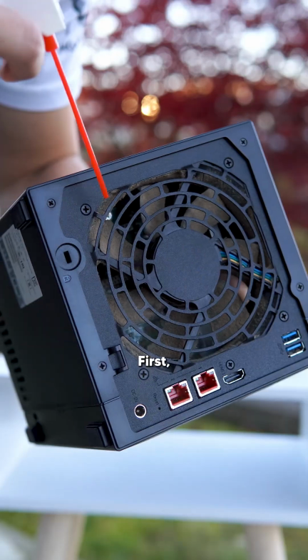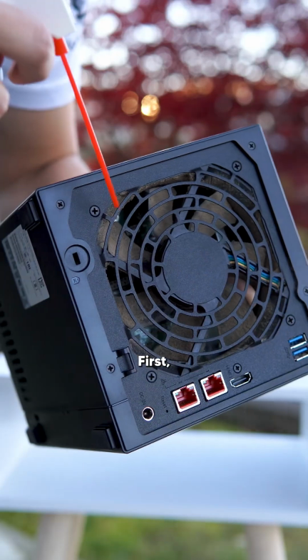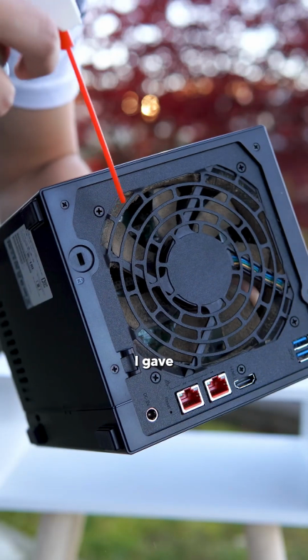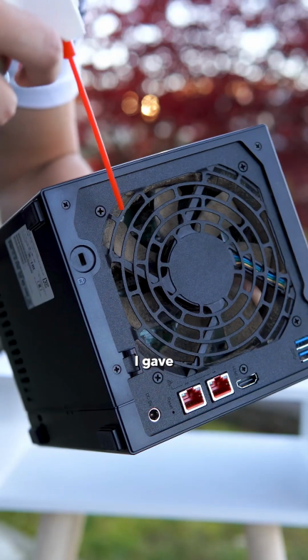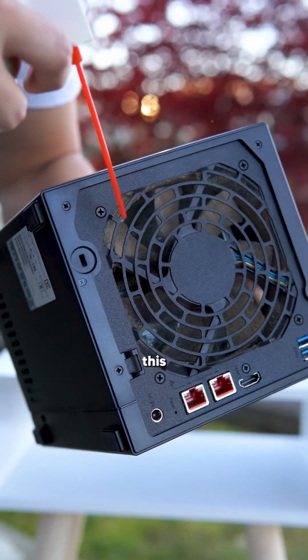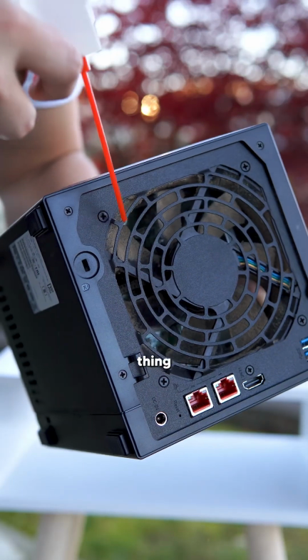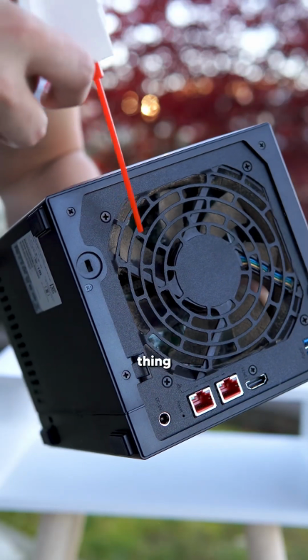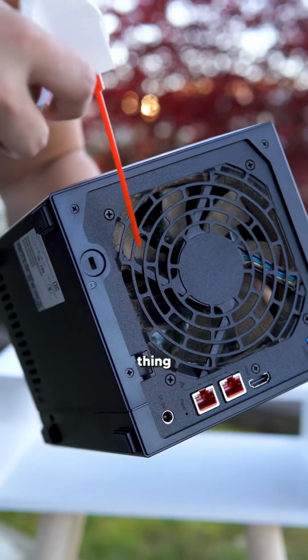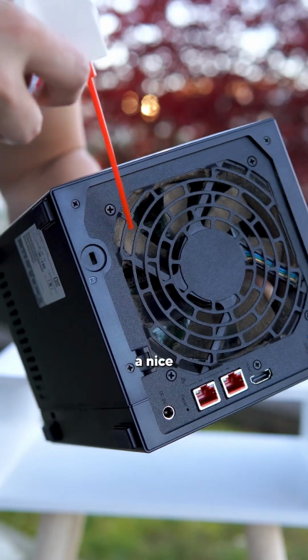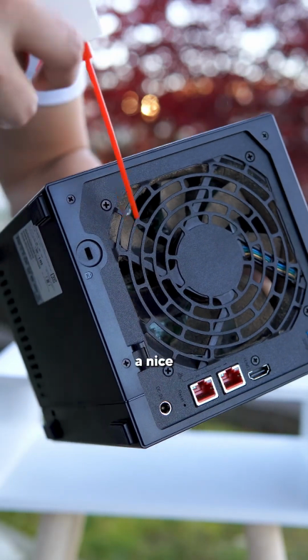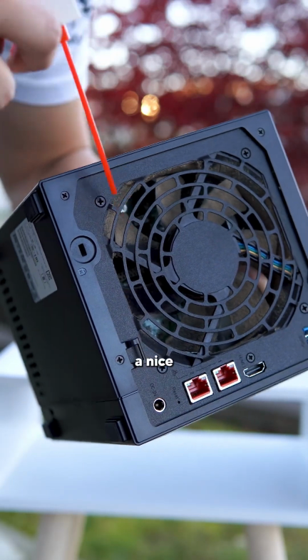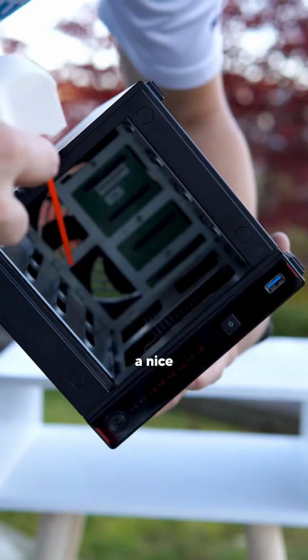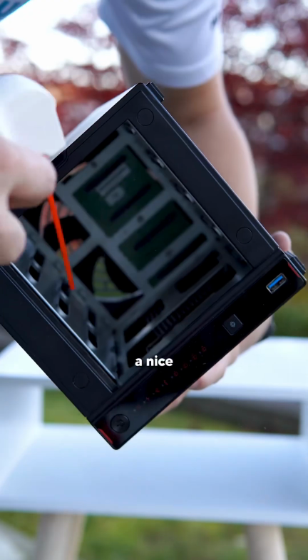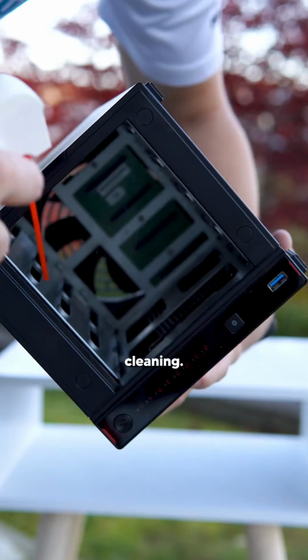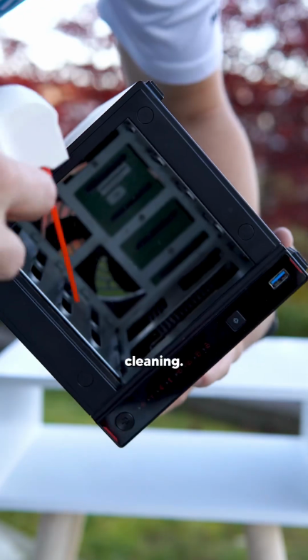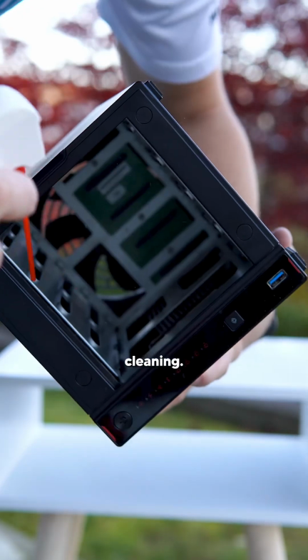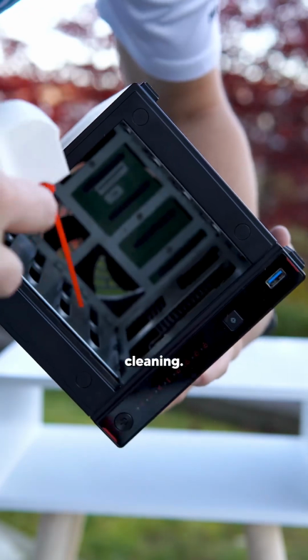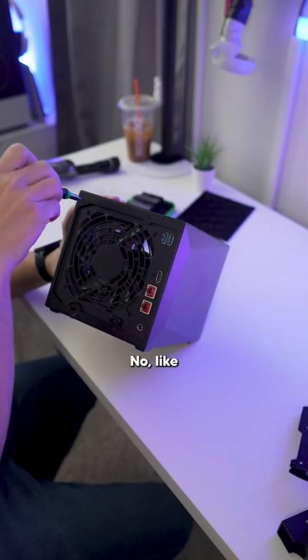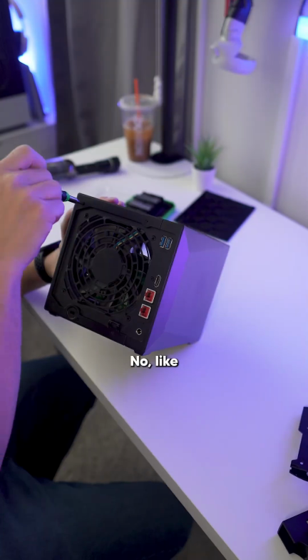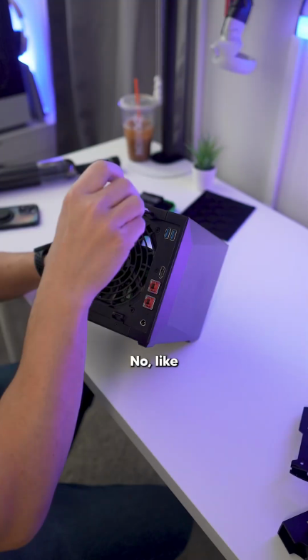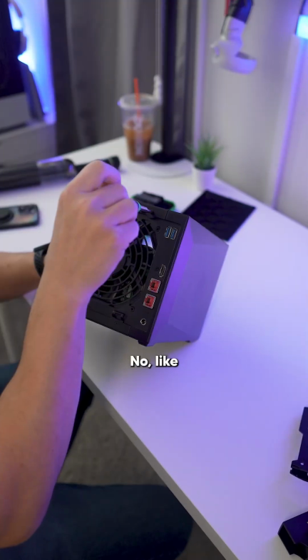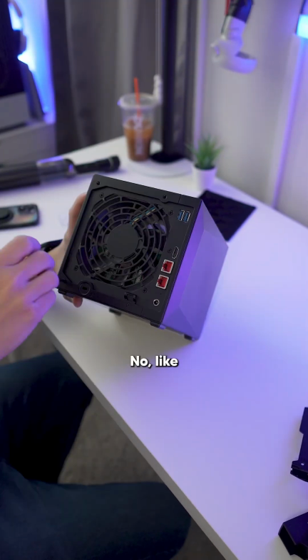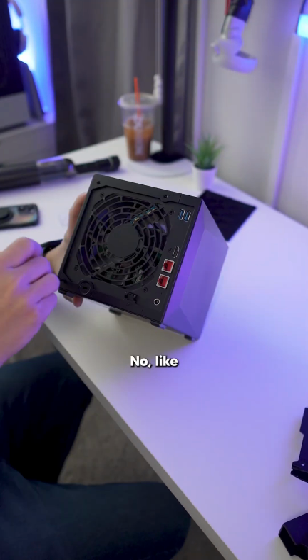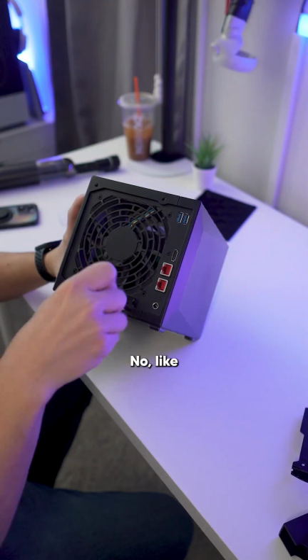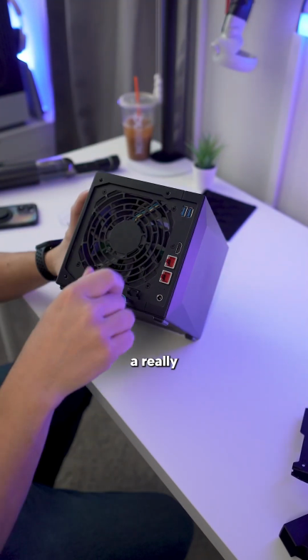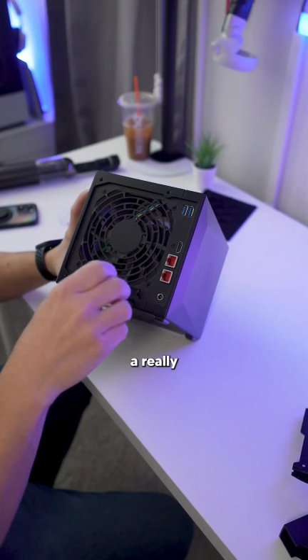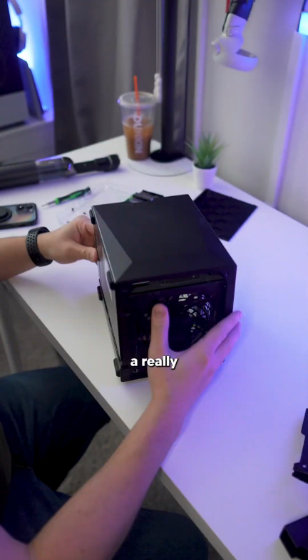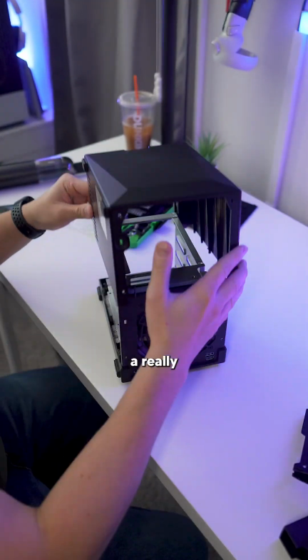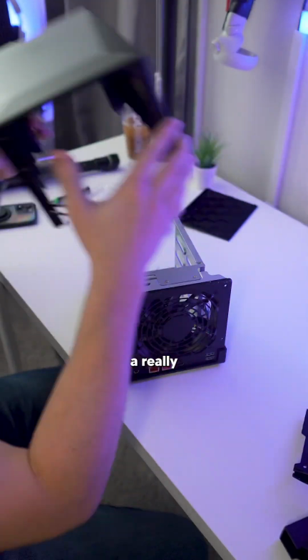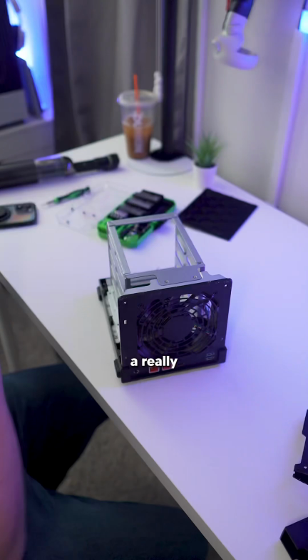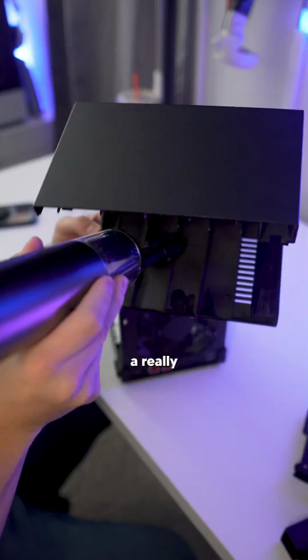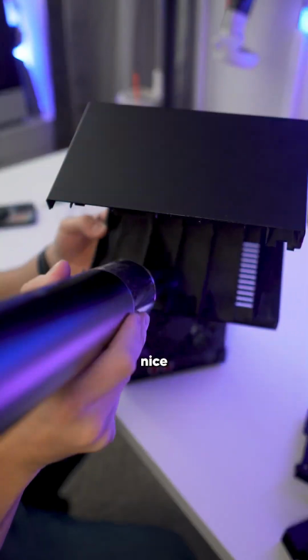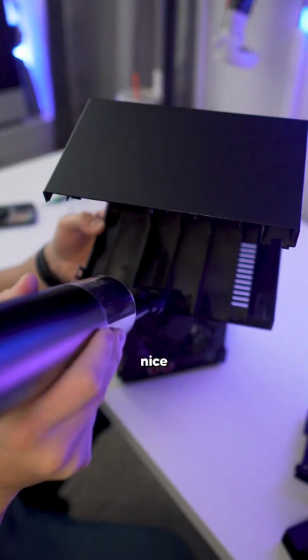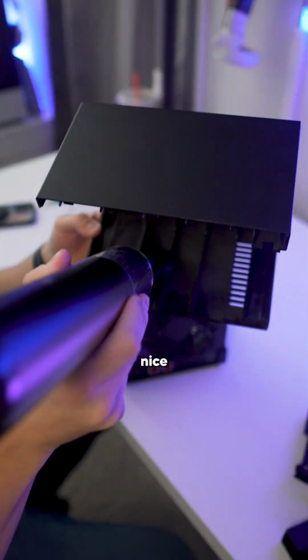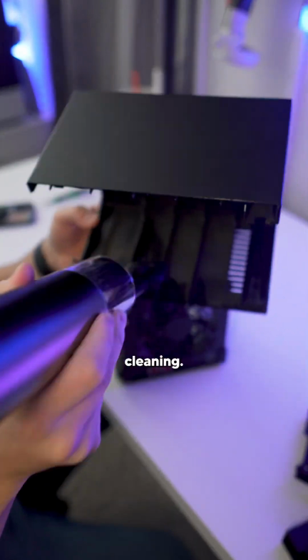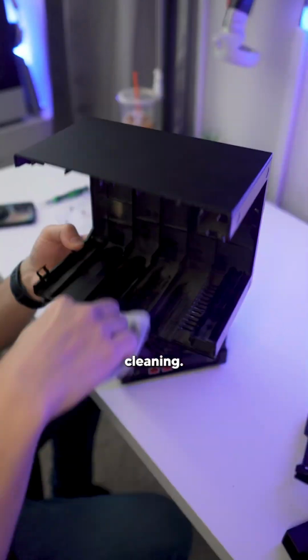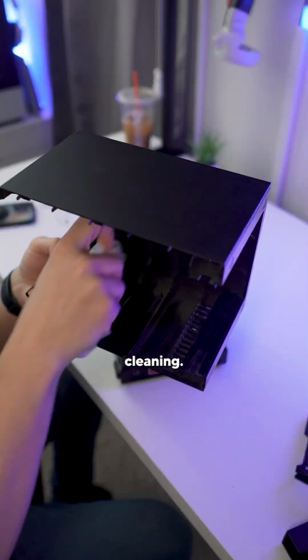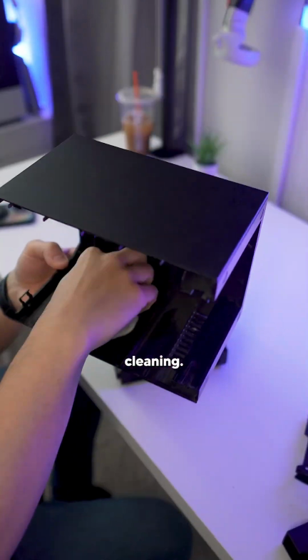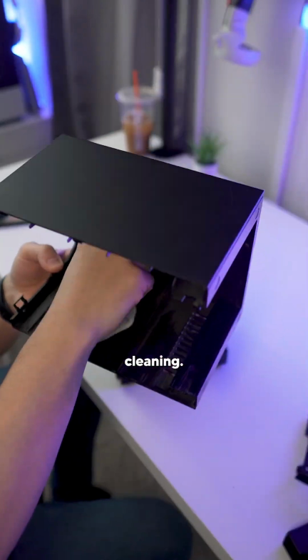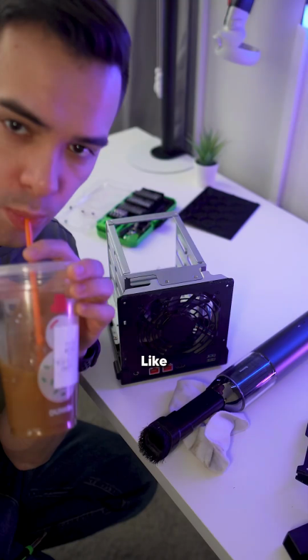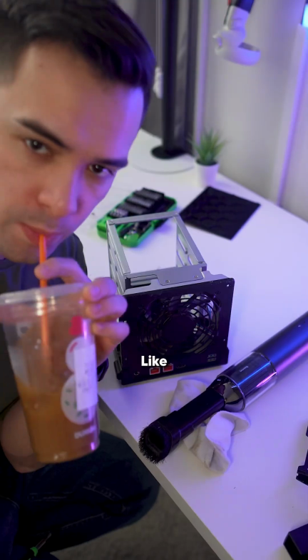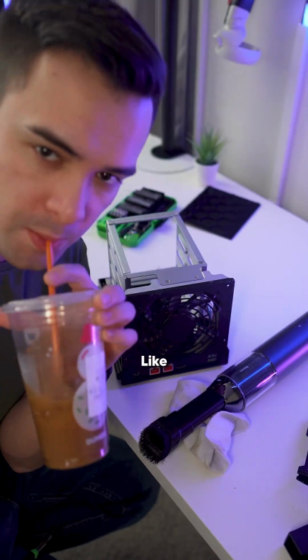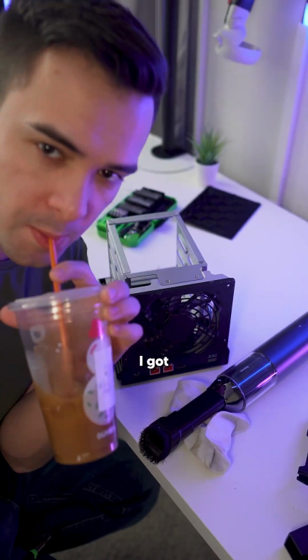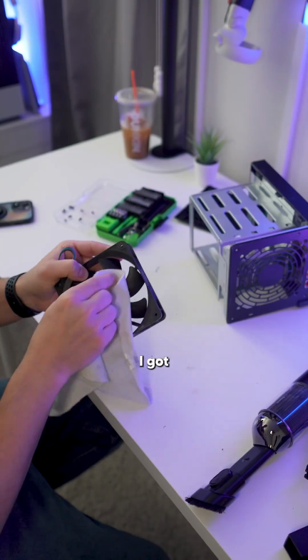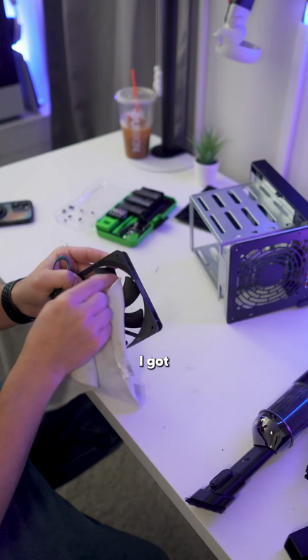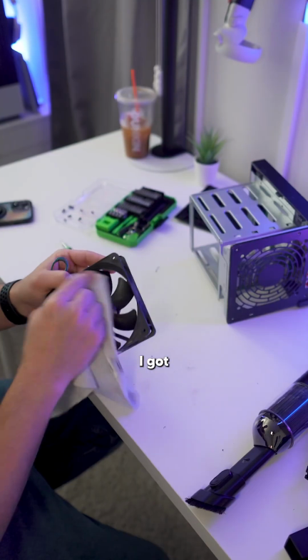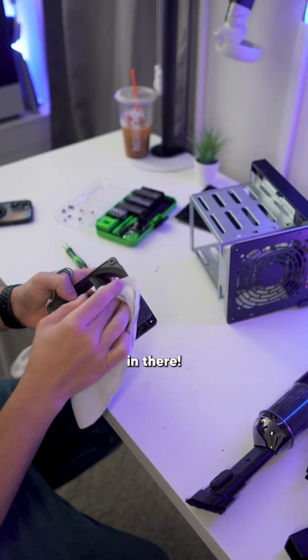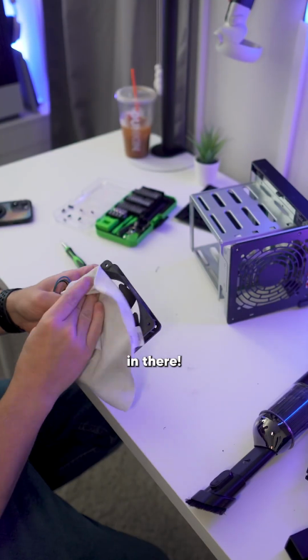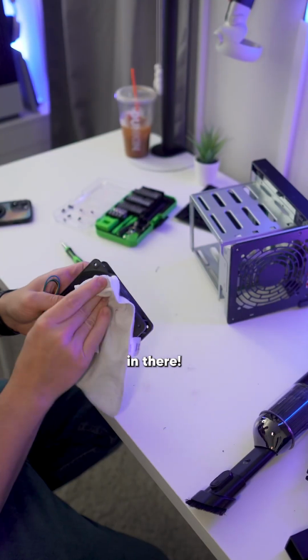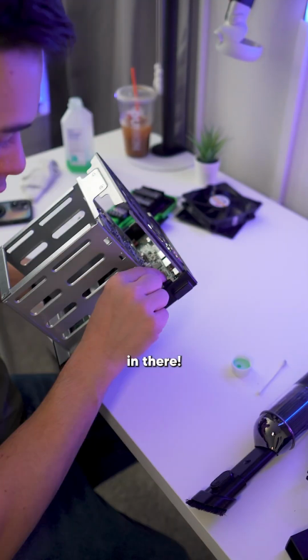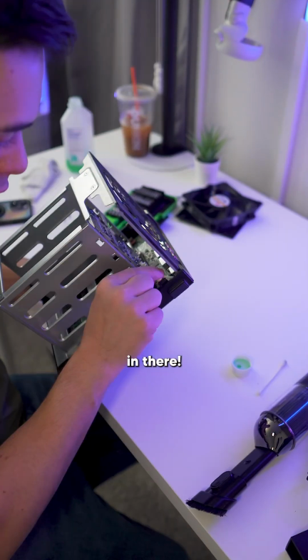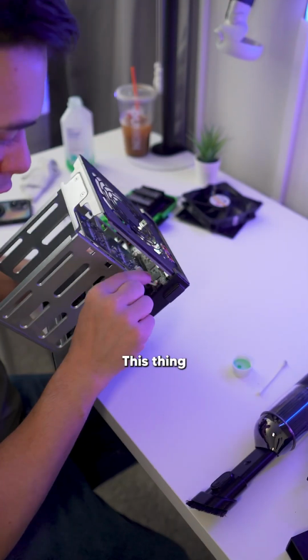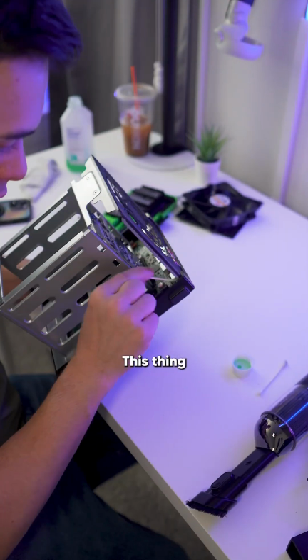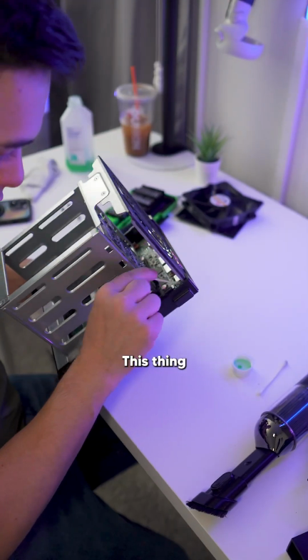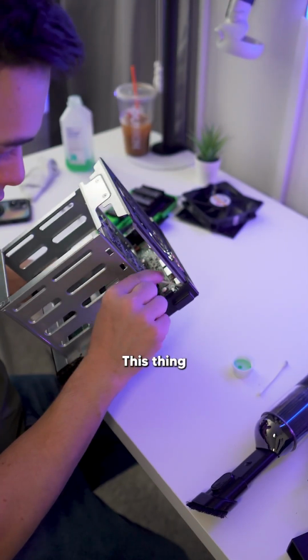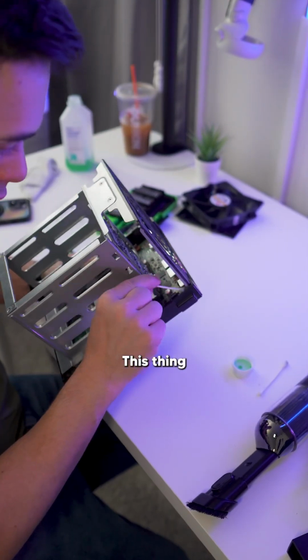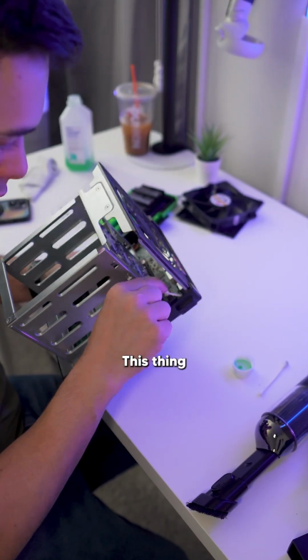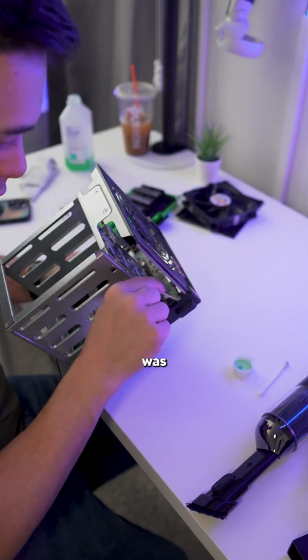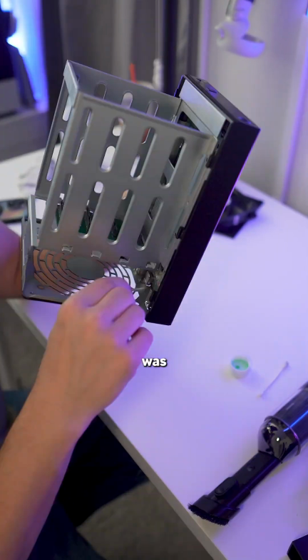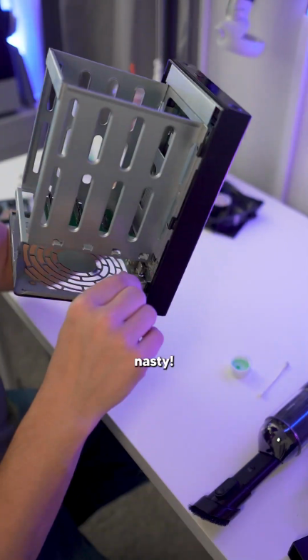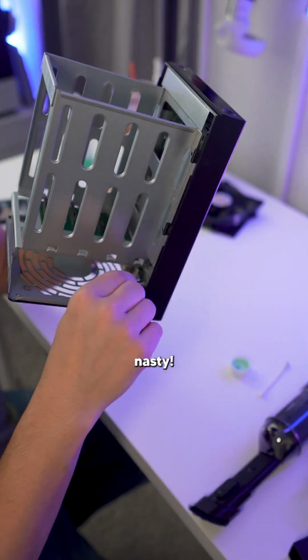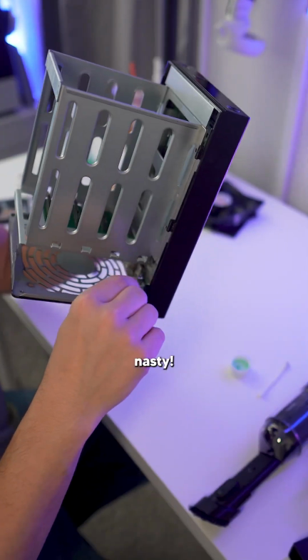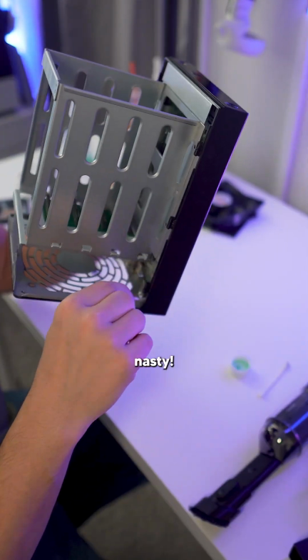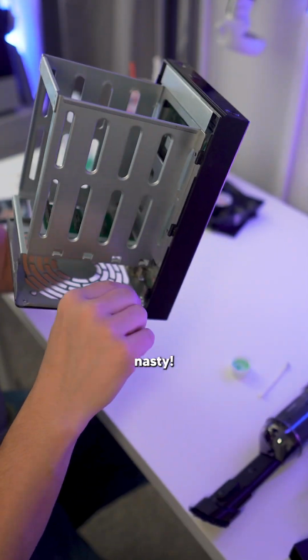First, I gave this thing a nice cleaning — no, like a really nice cleaning. Like I got in there. This thing was nasty.